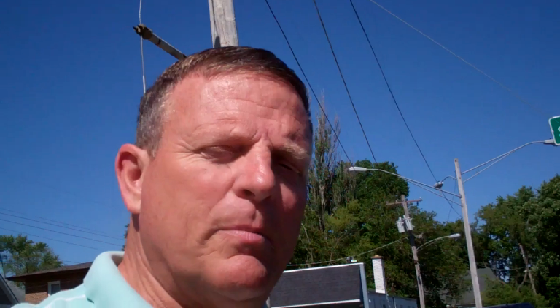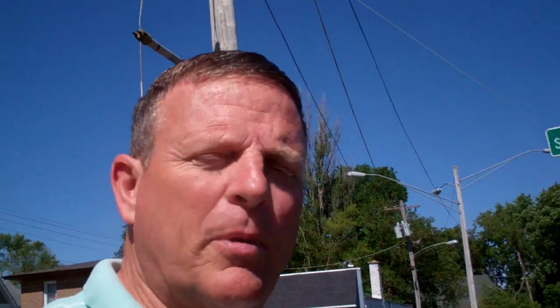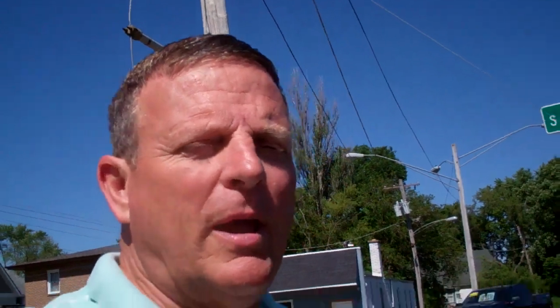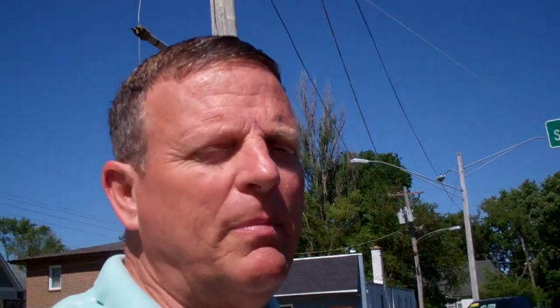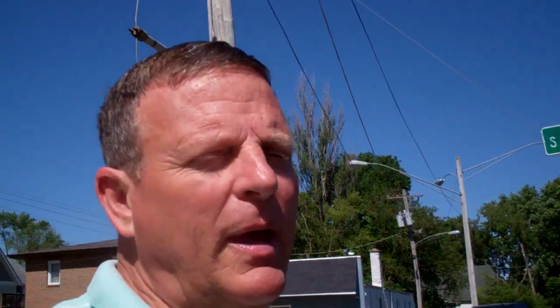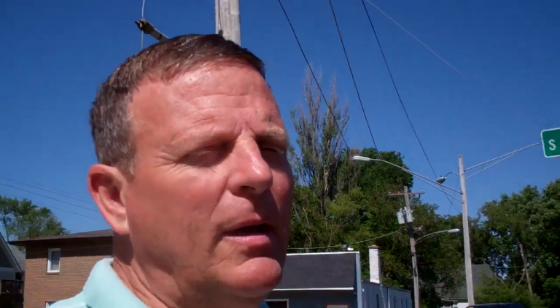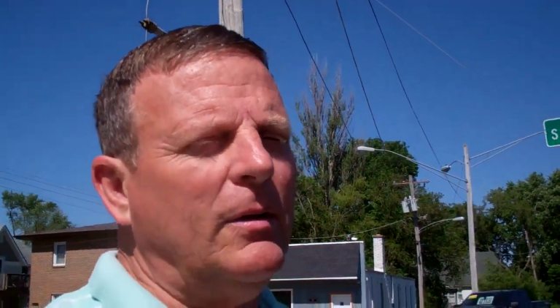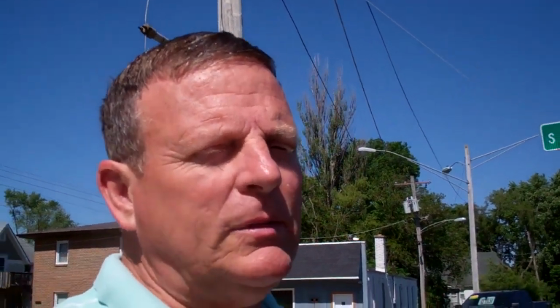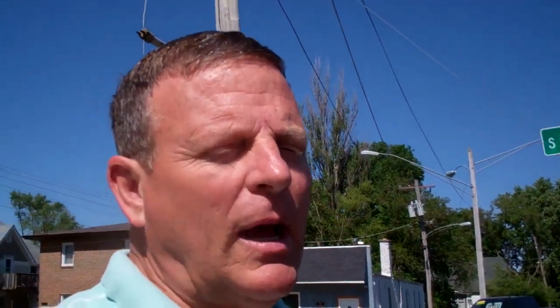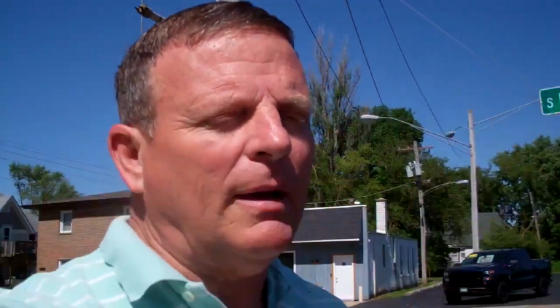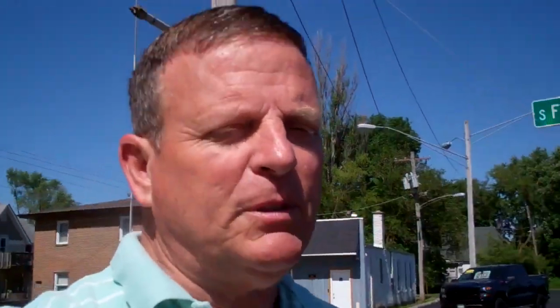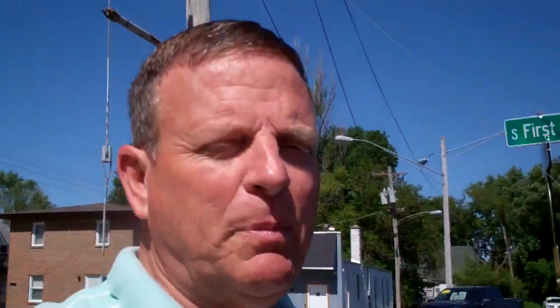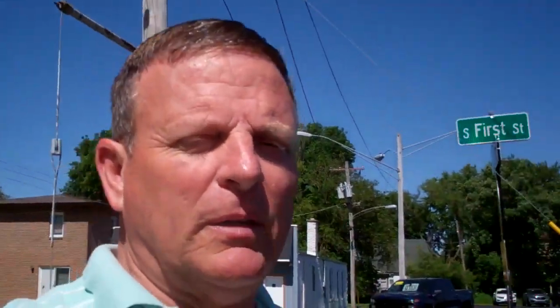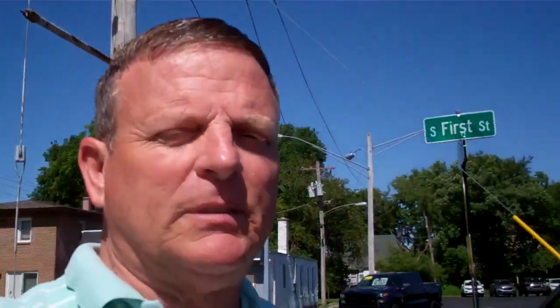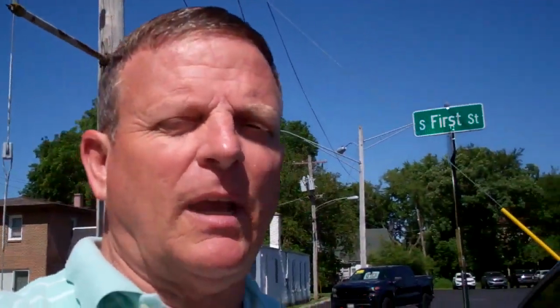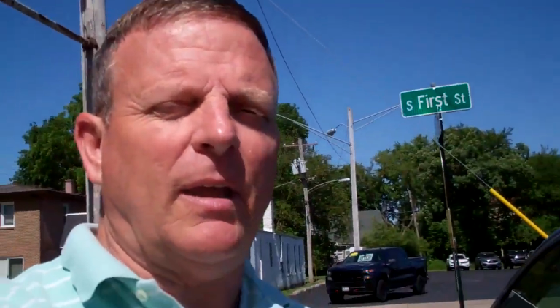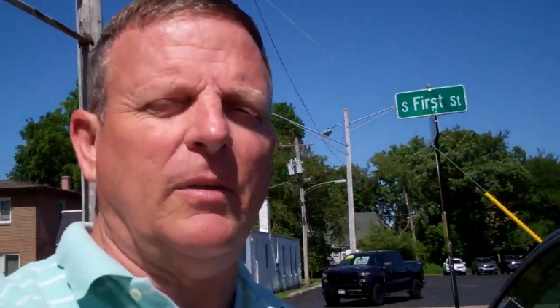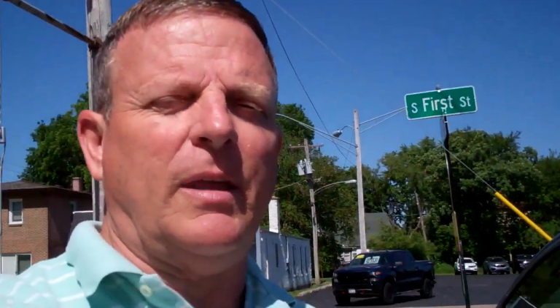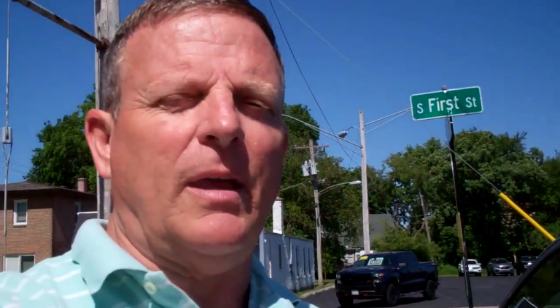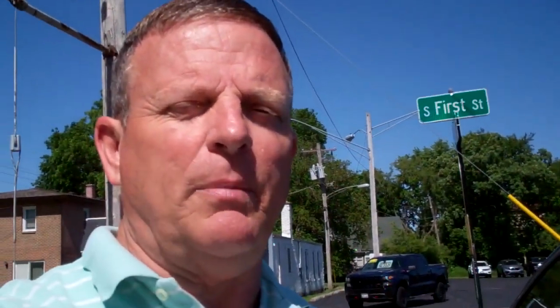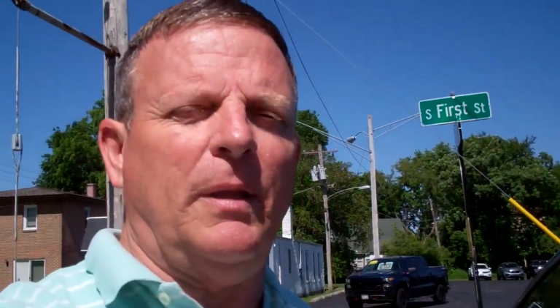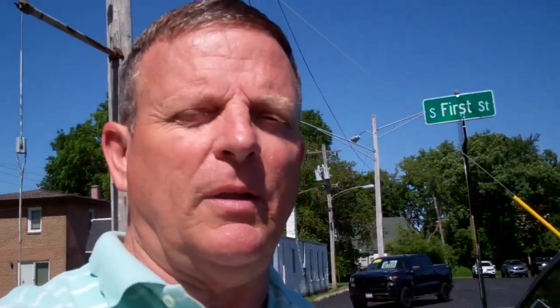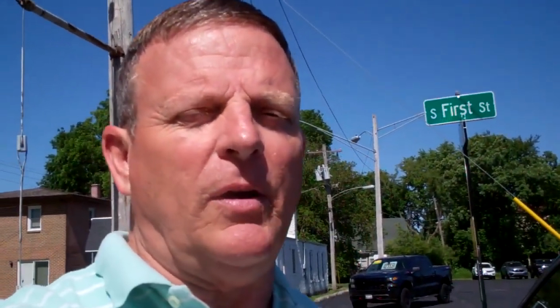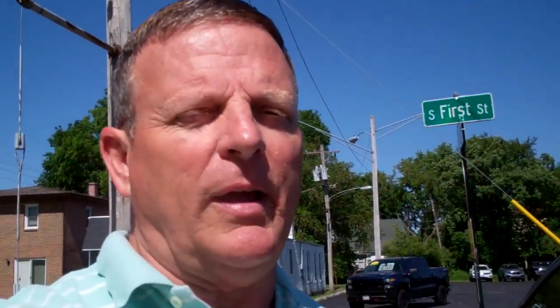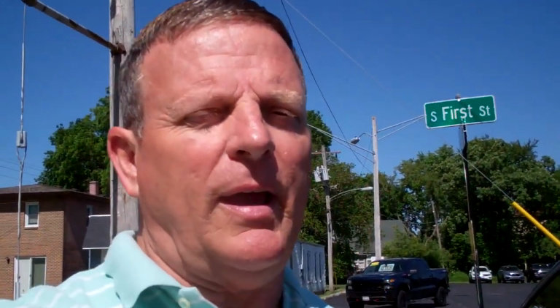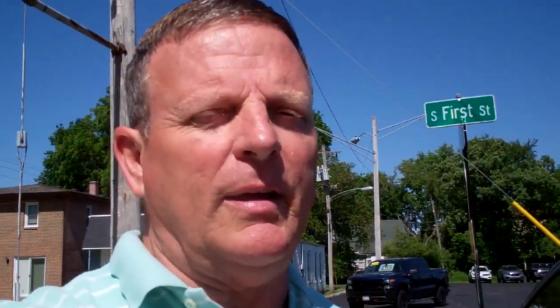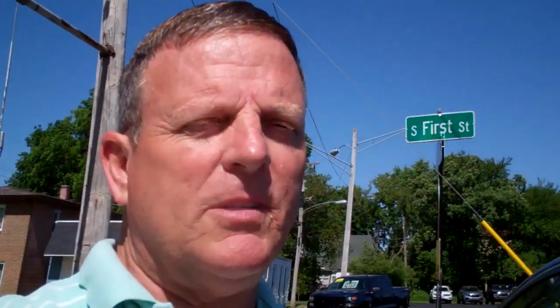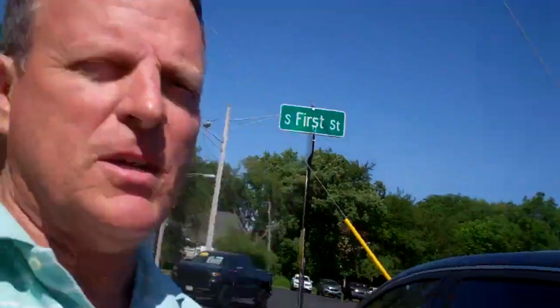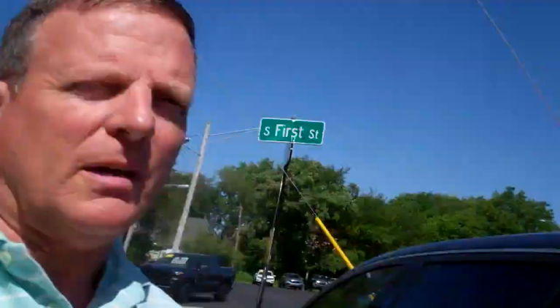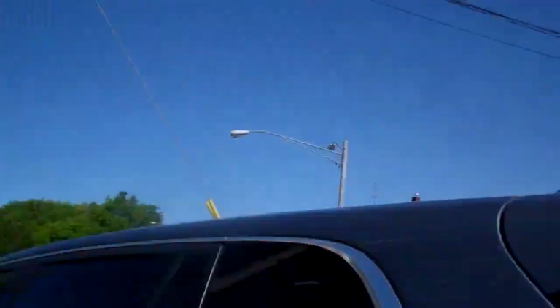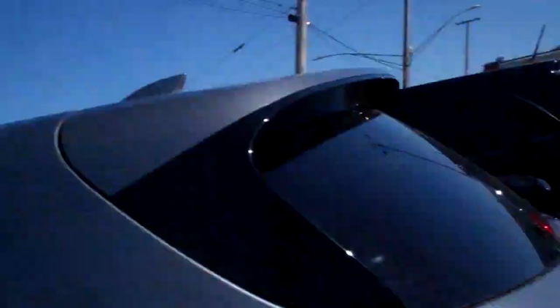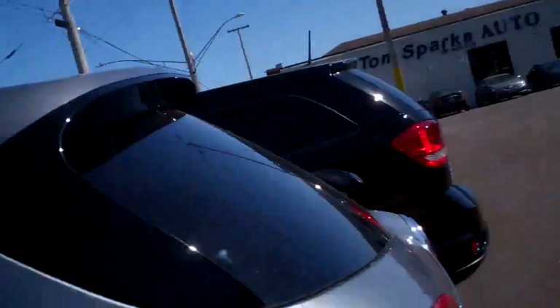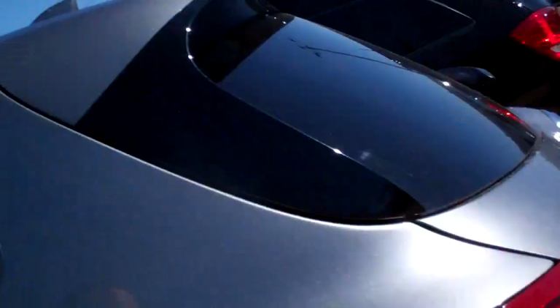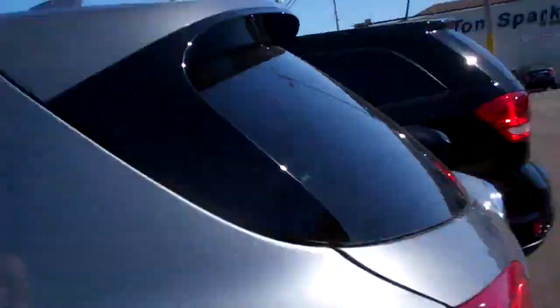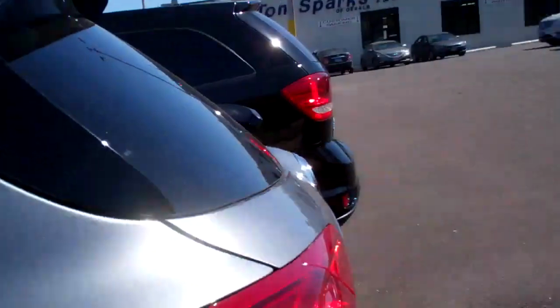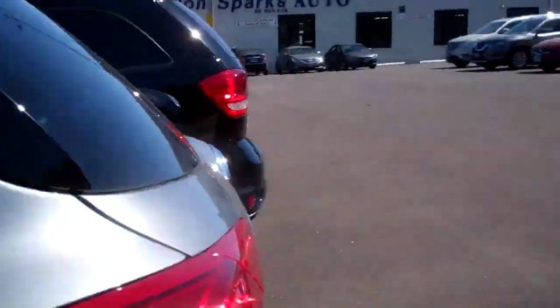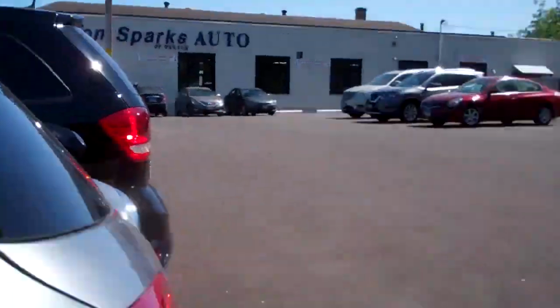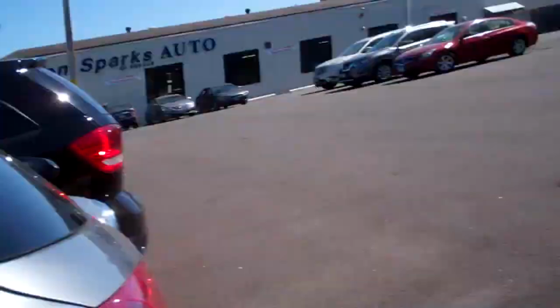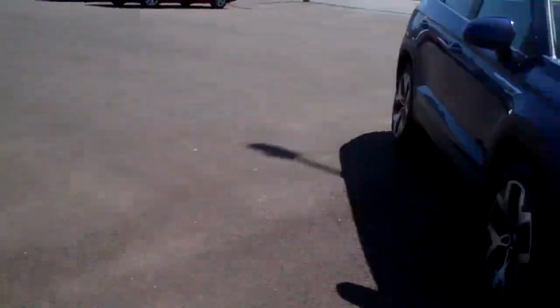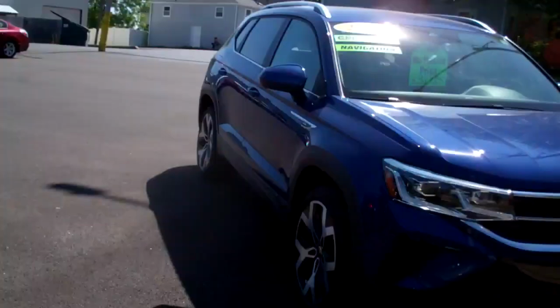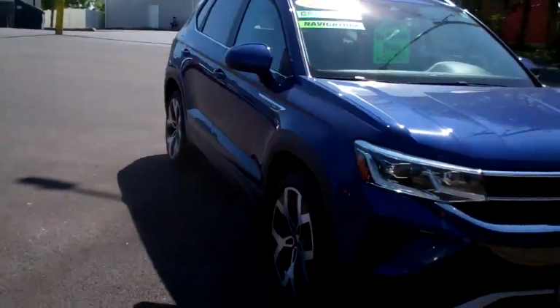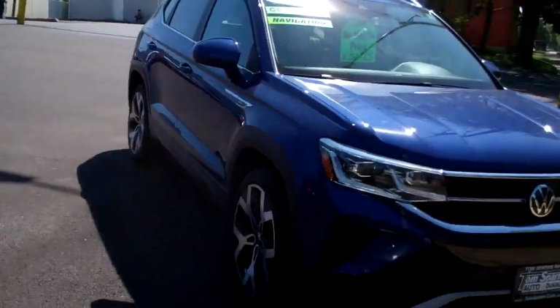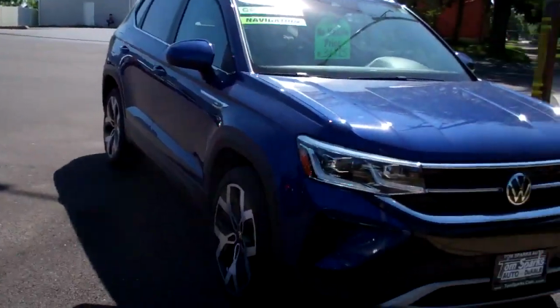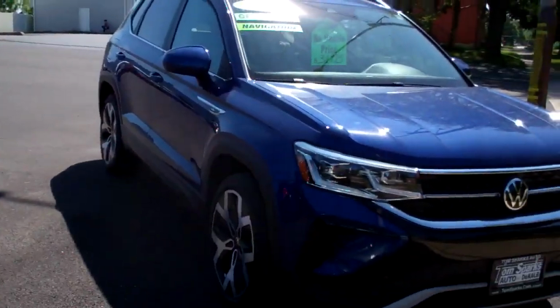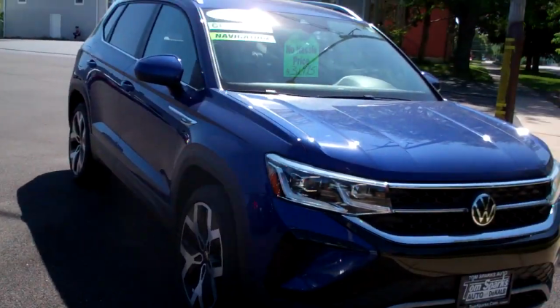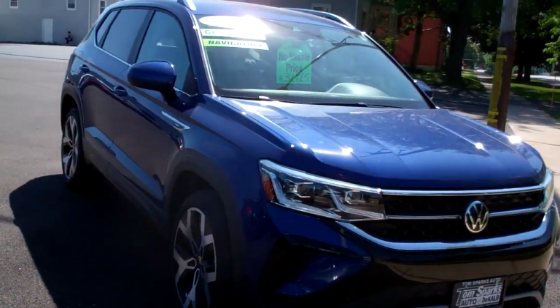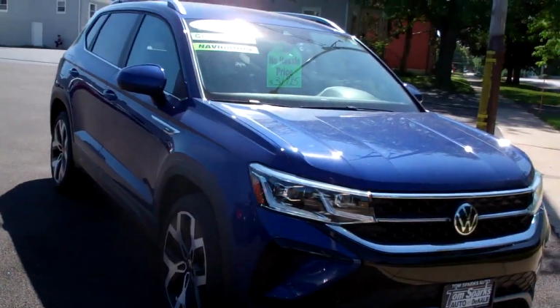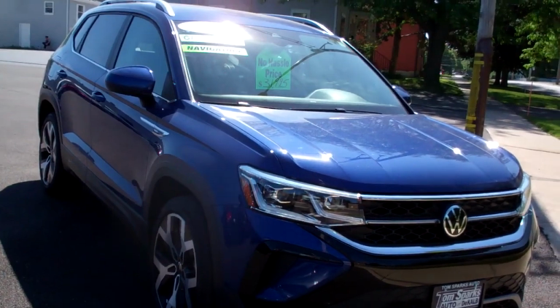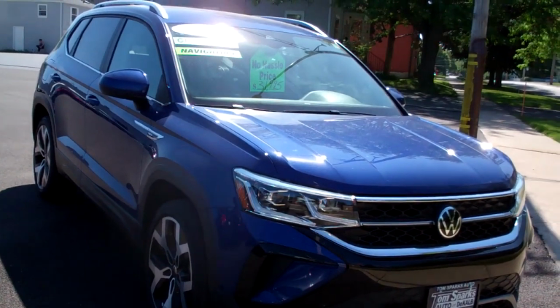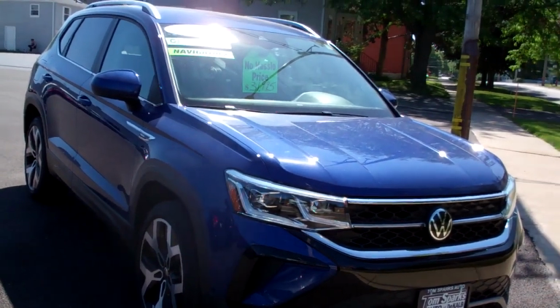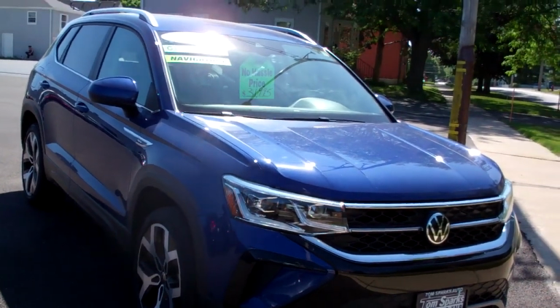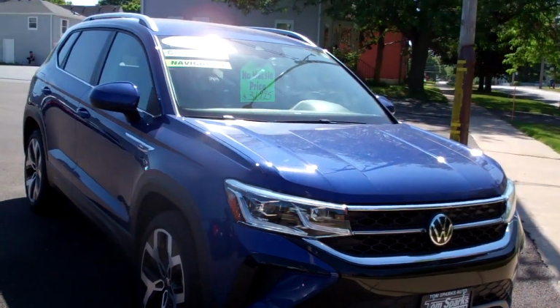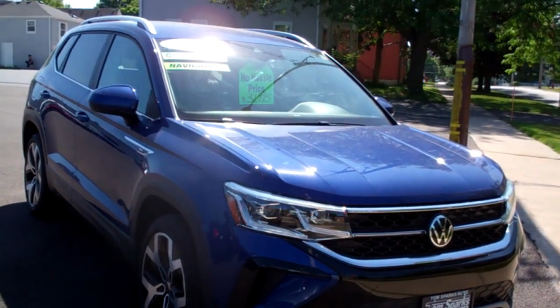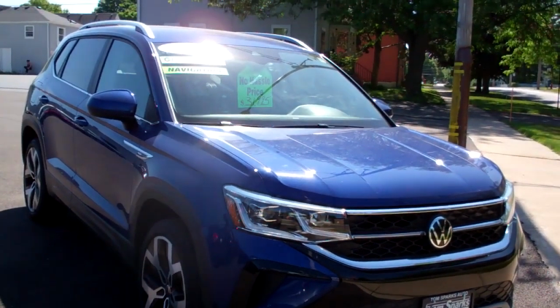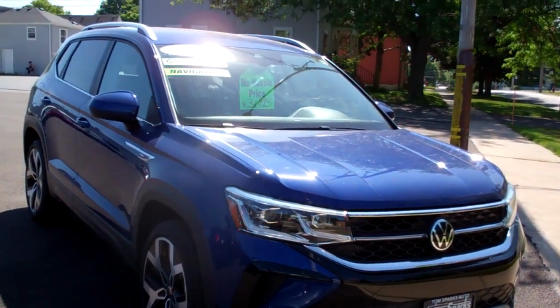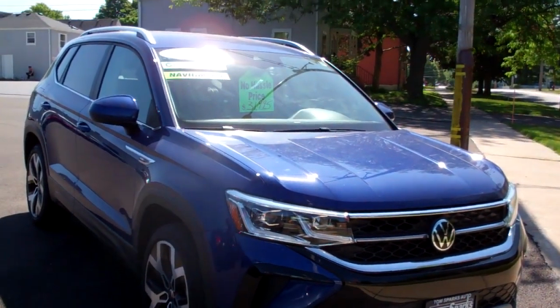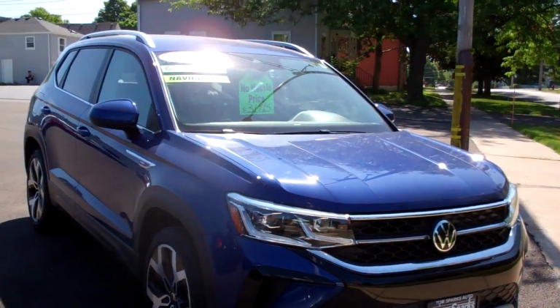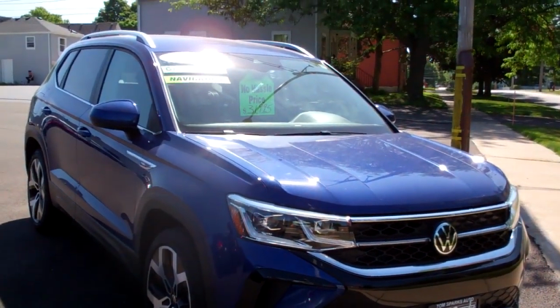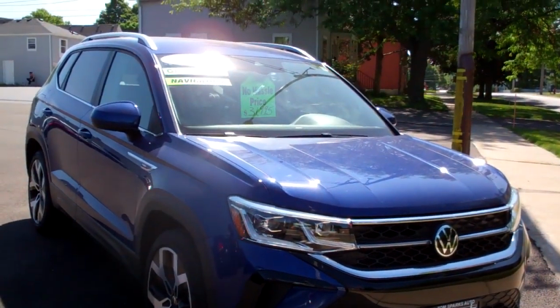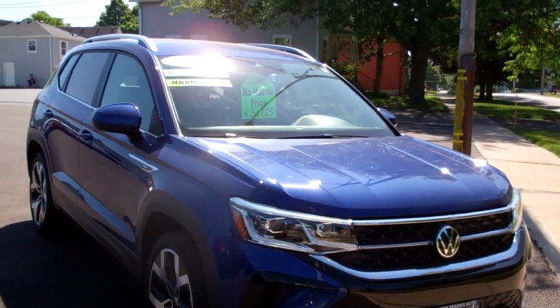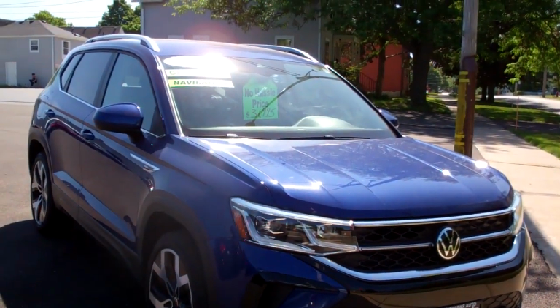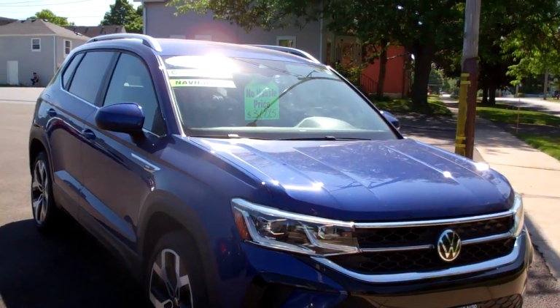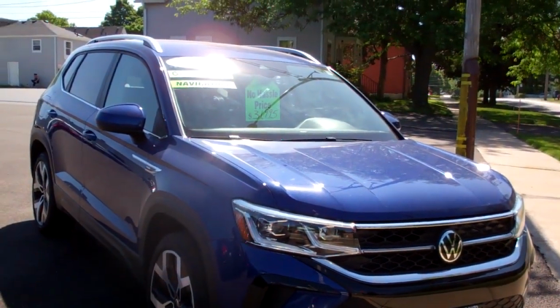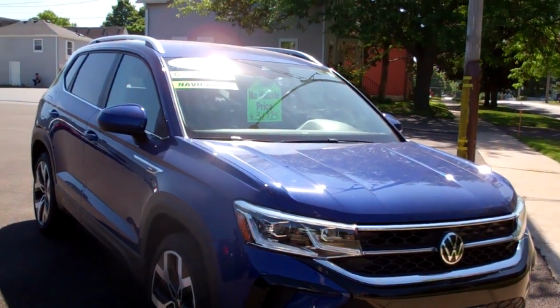Brad Mayo, Tom Sparks Auto, DeKalb, Illinois. Hey, check this out — 2022 Volkswagen Touareg.